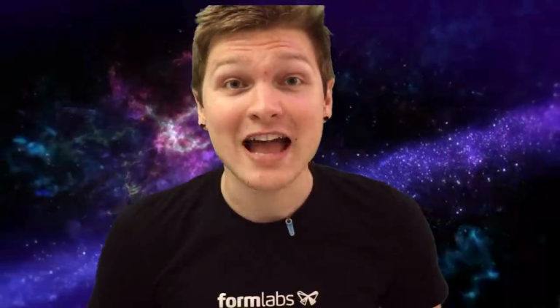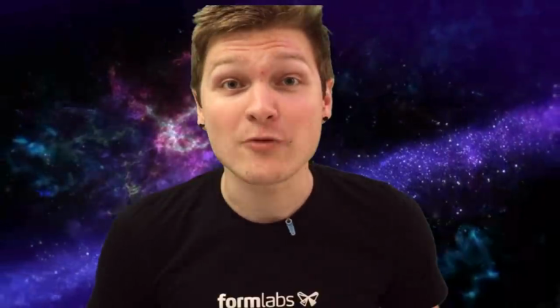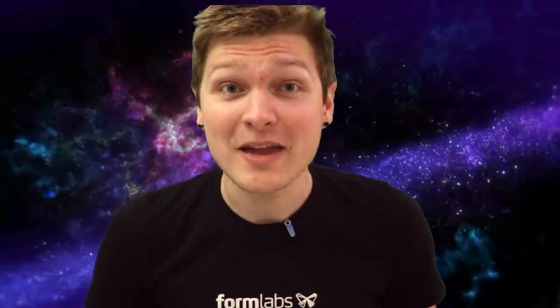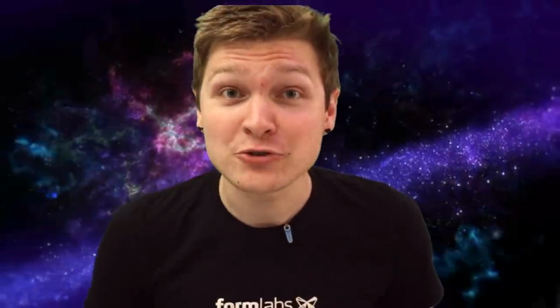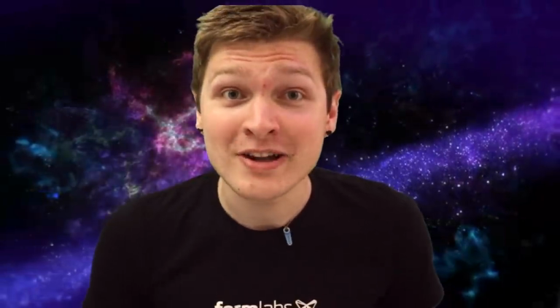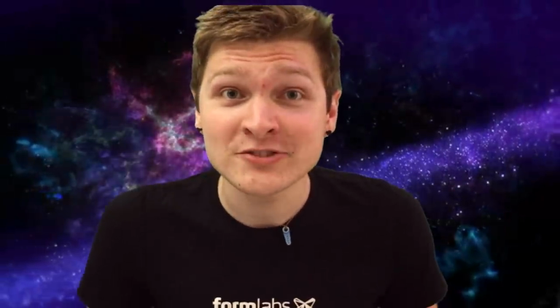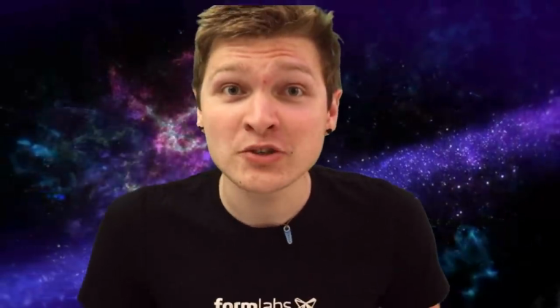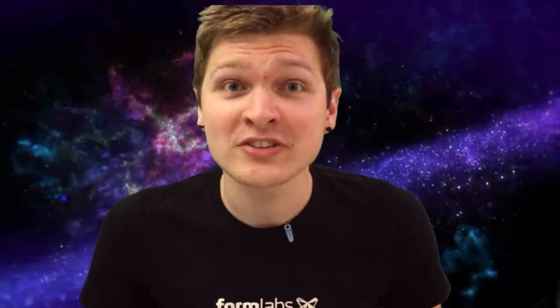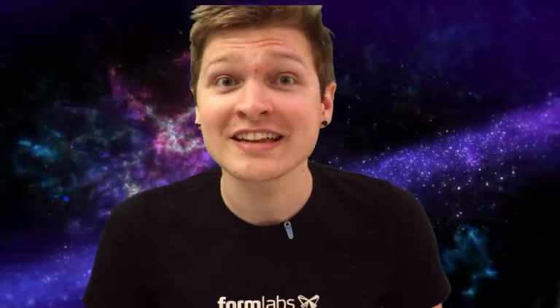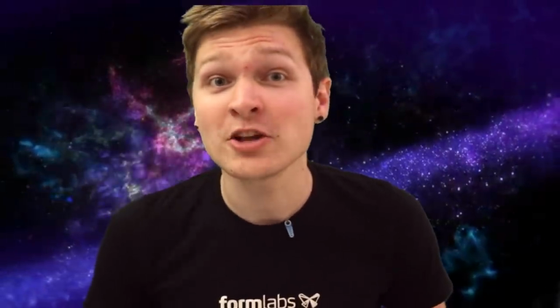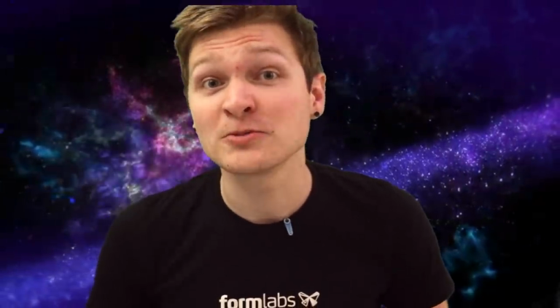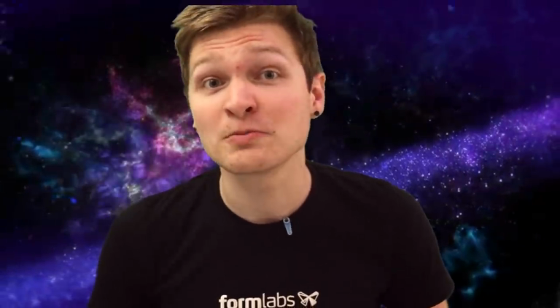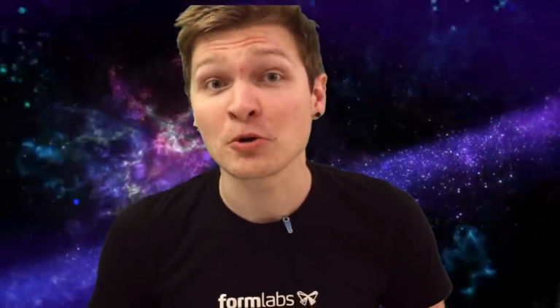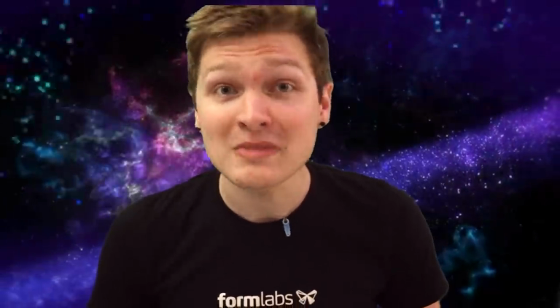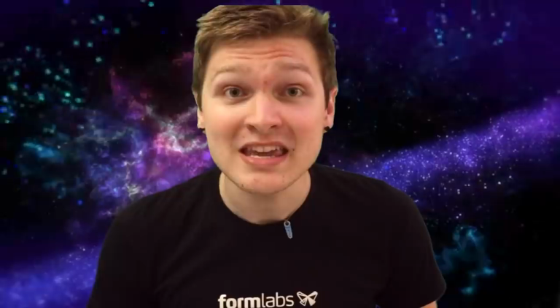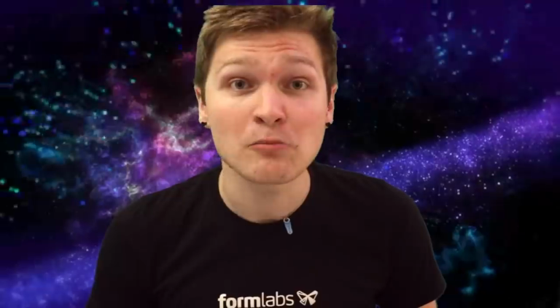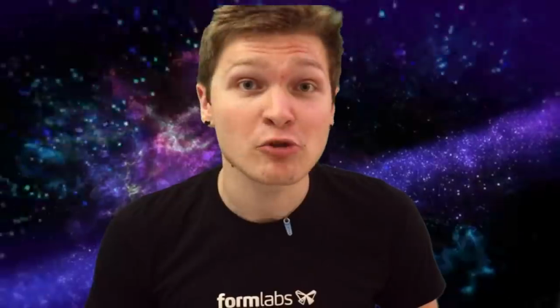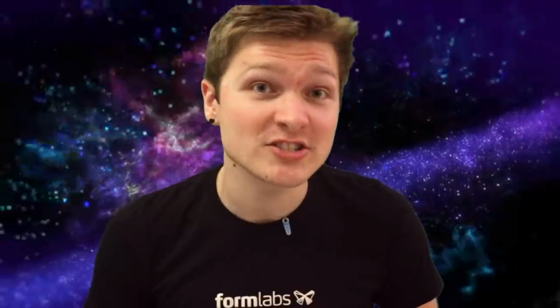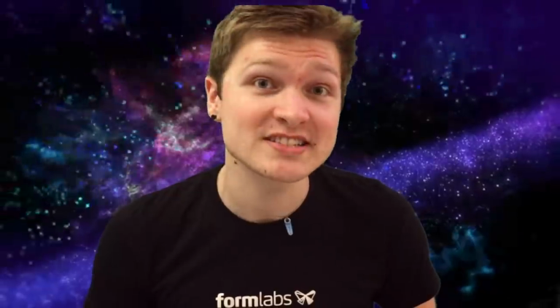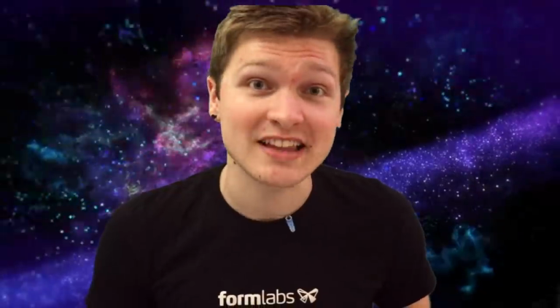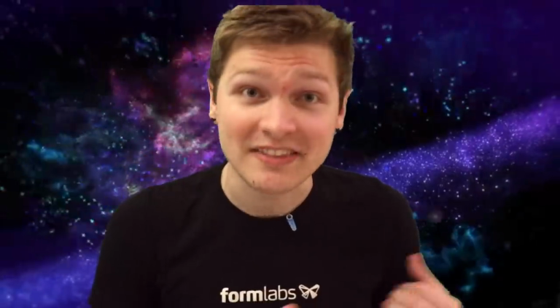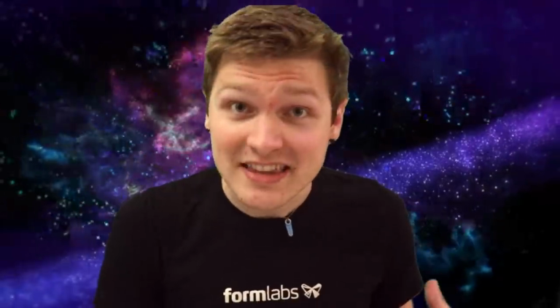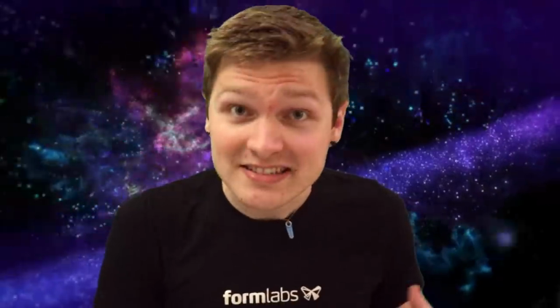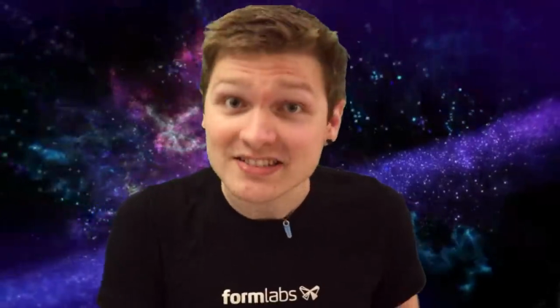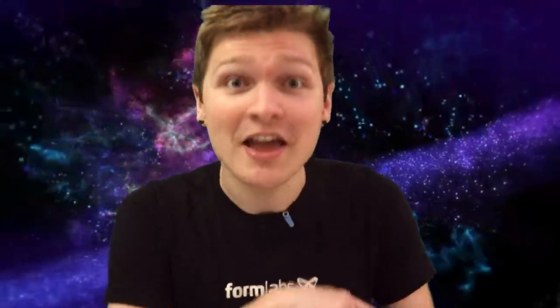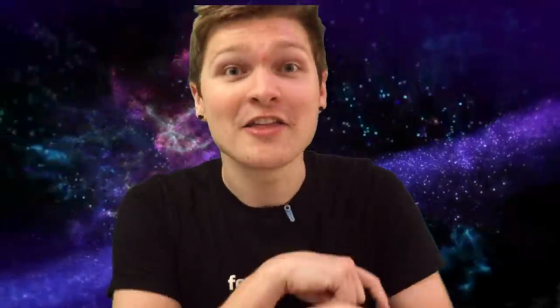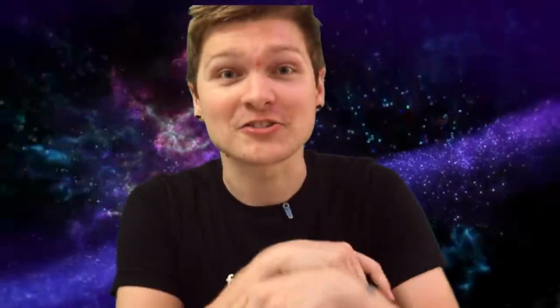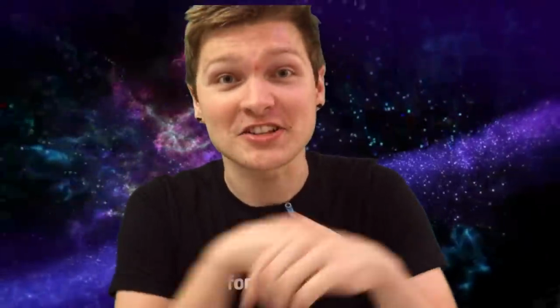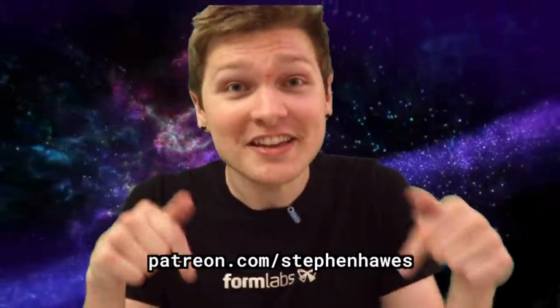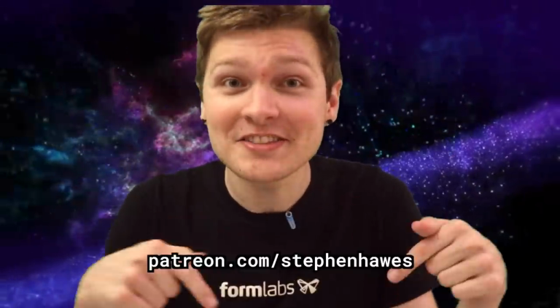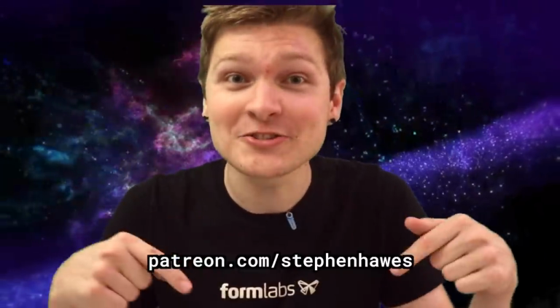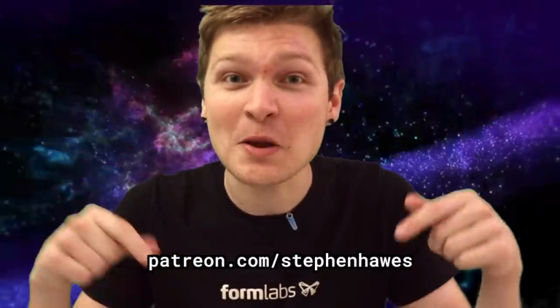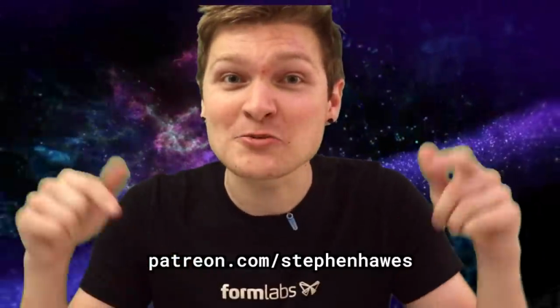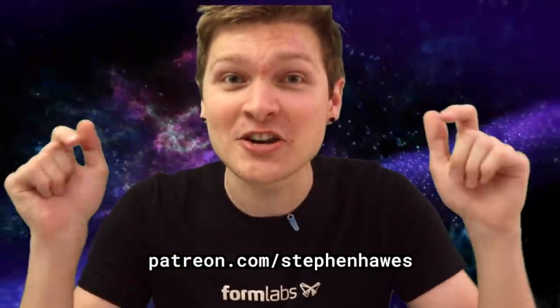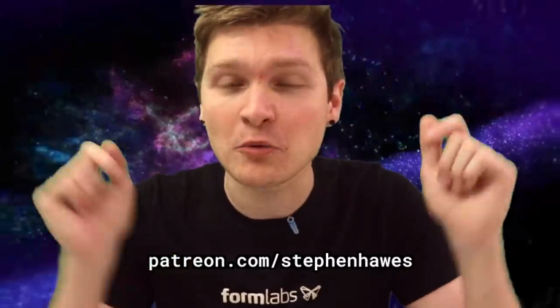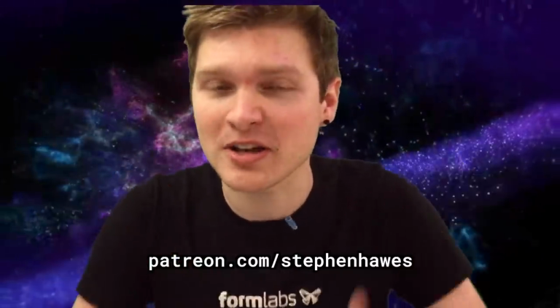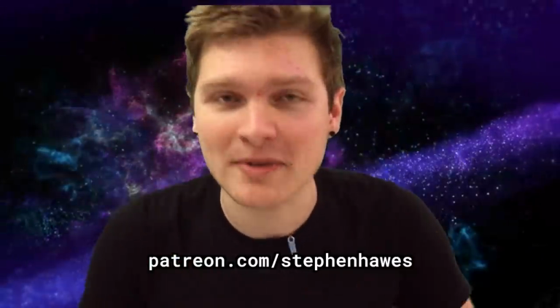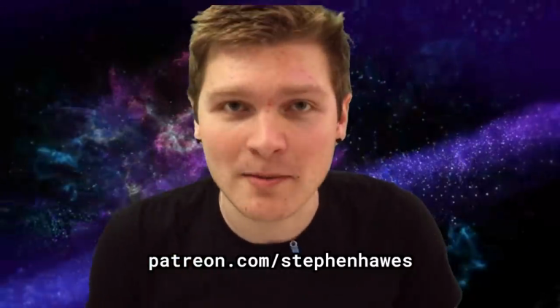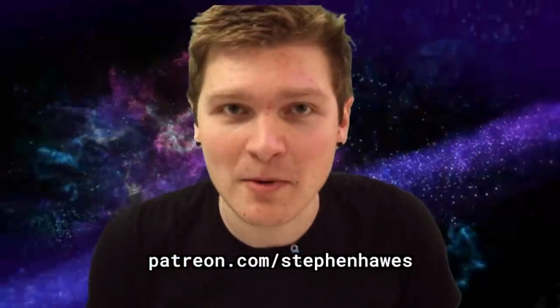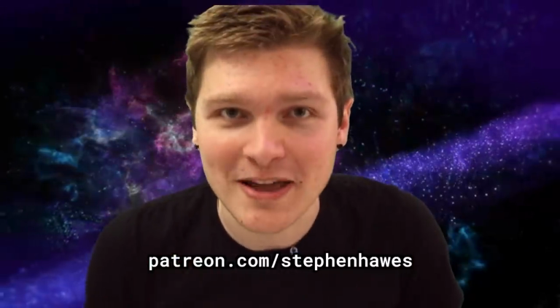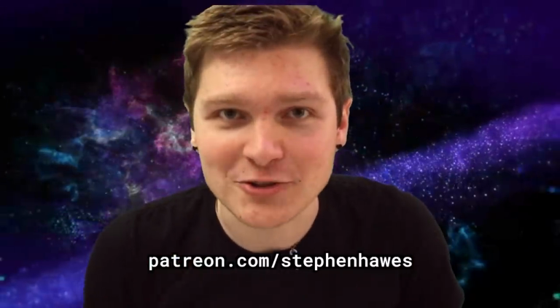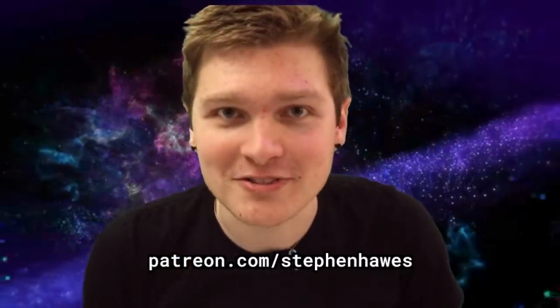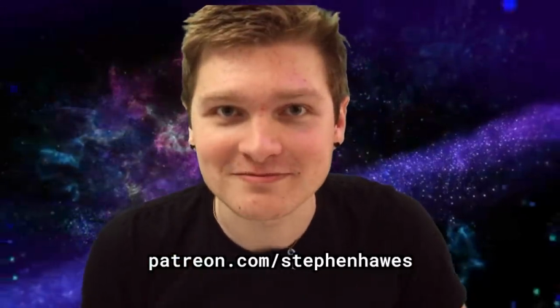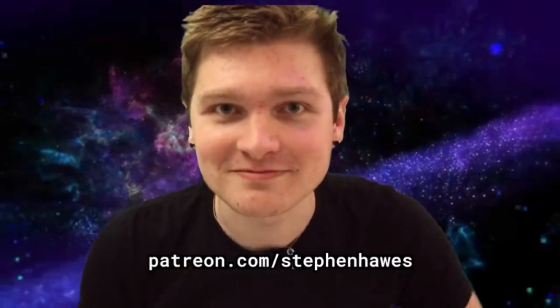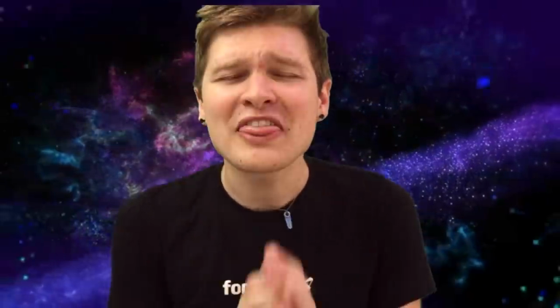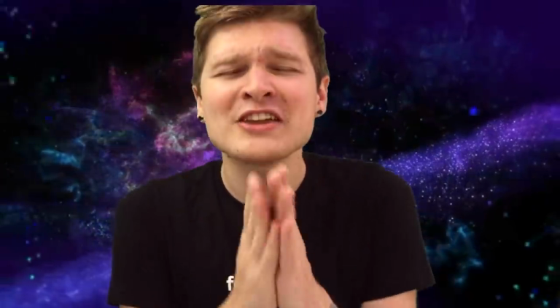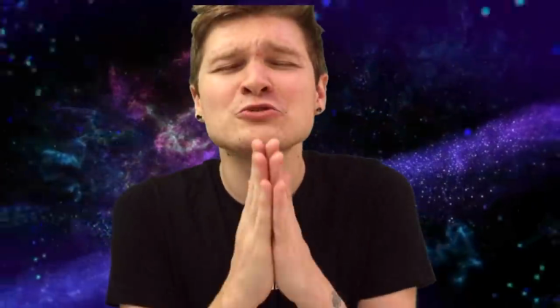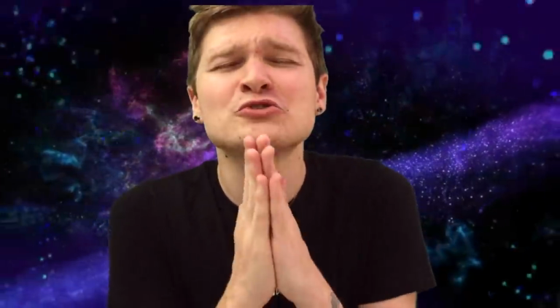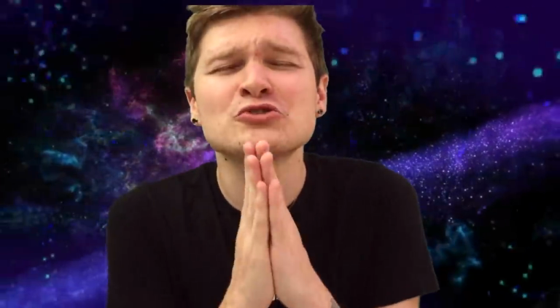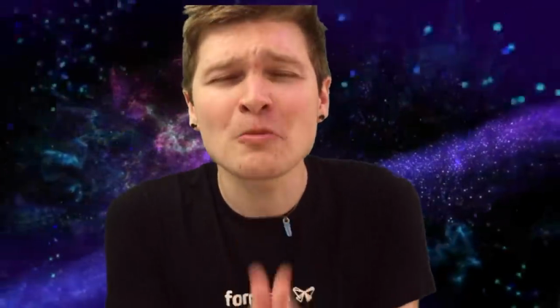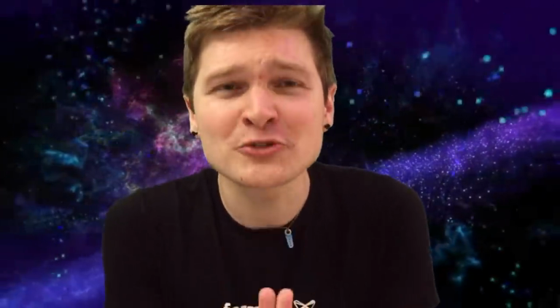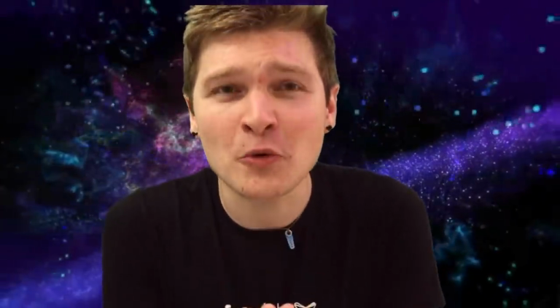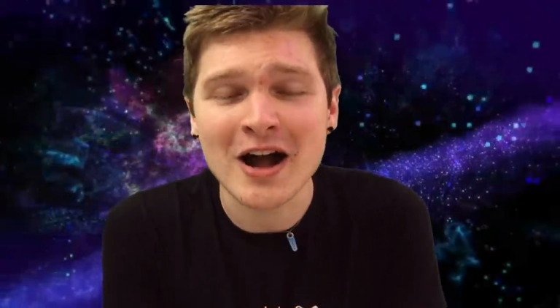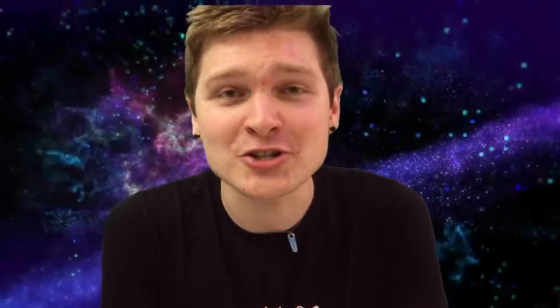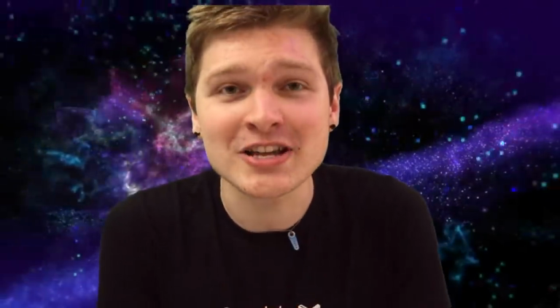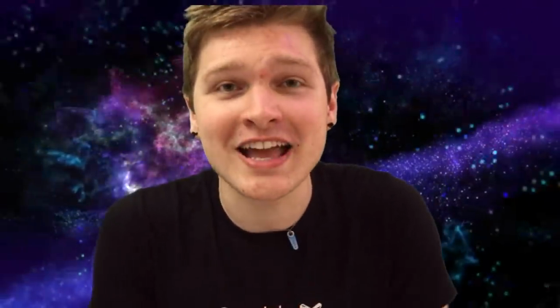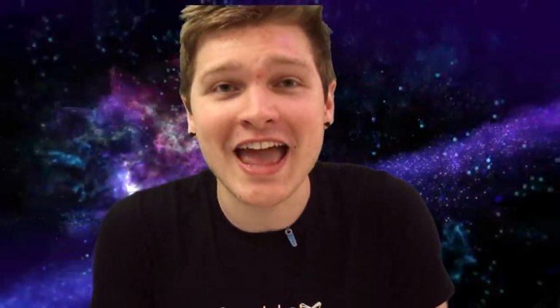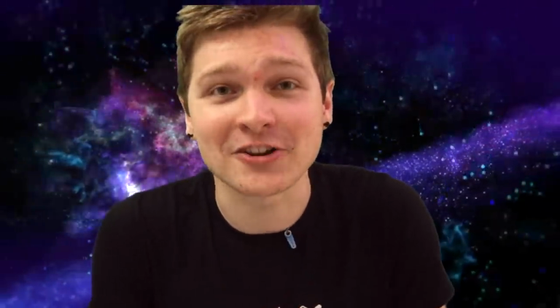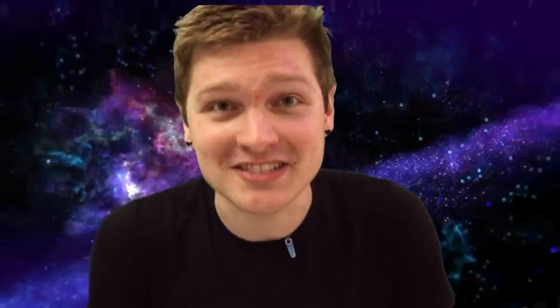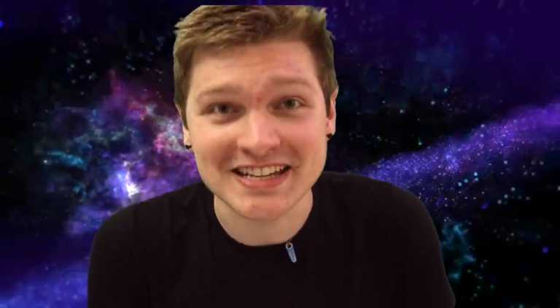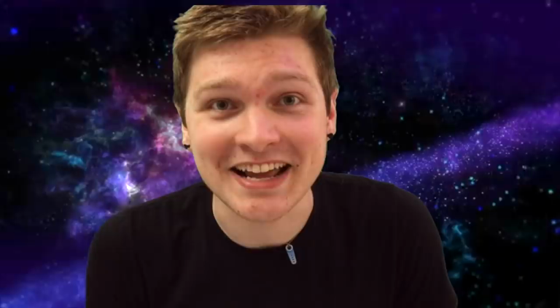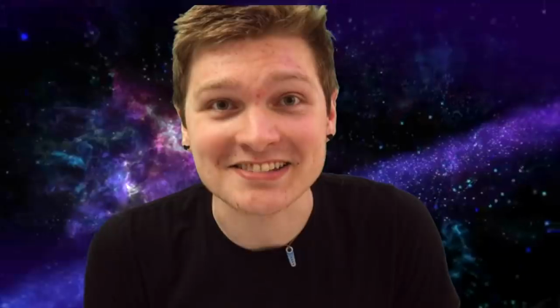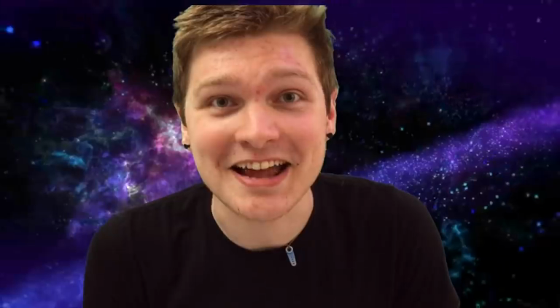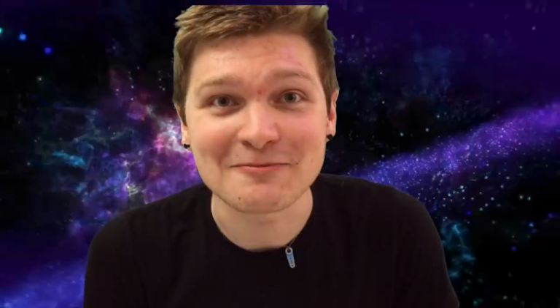I have a Patreon, so if you'd like to help support me and projects like this, there's a link in the description where you can become a patron. Thank you so much for watching, and I'll see you next time.